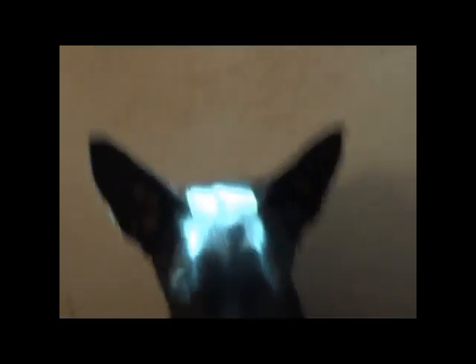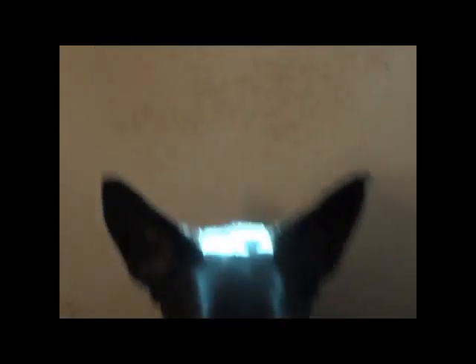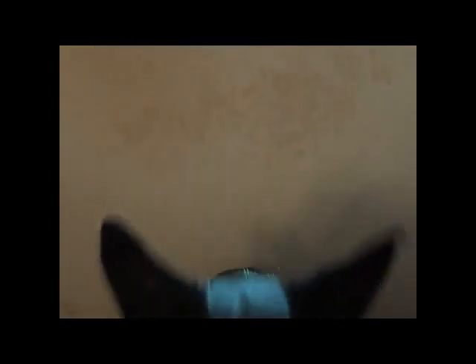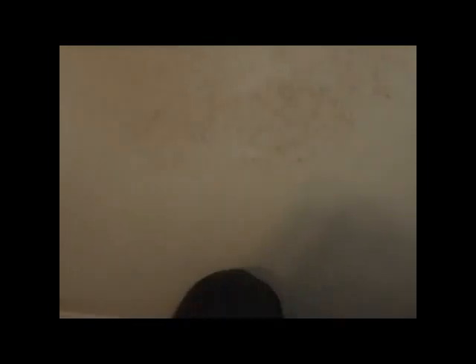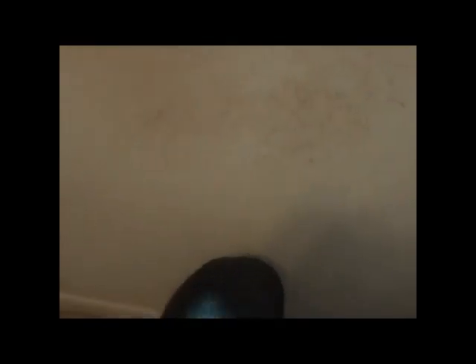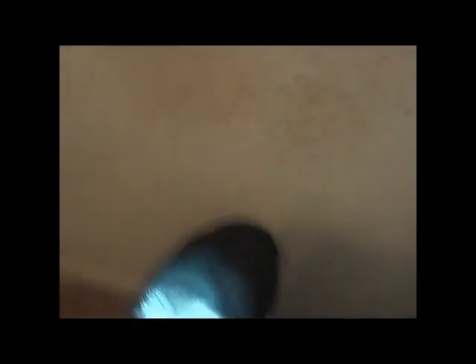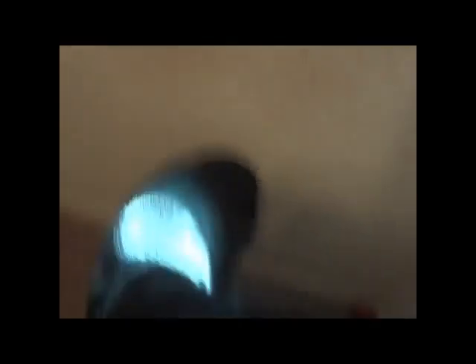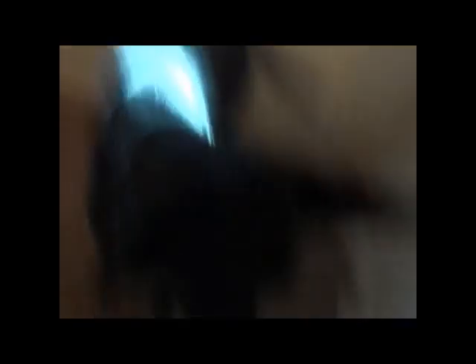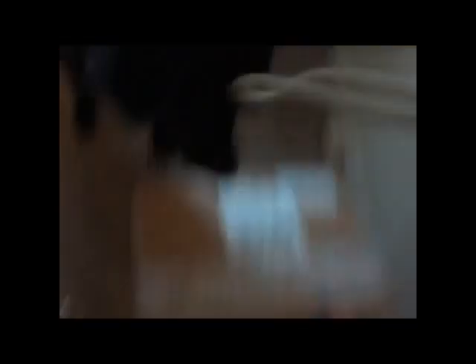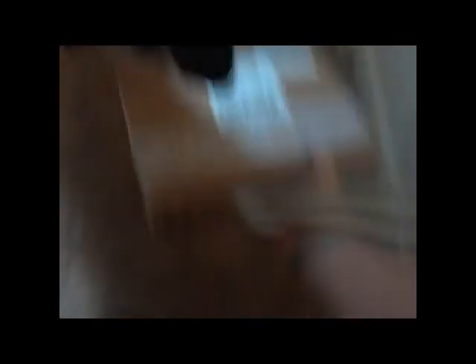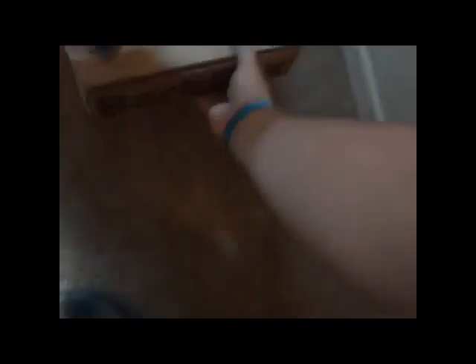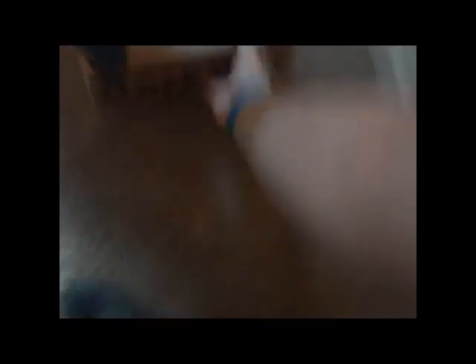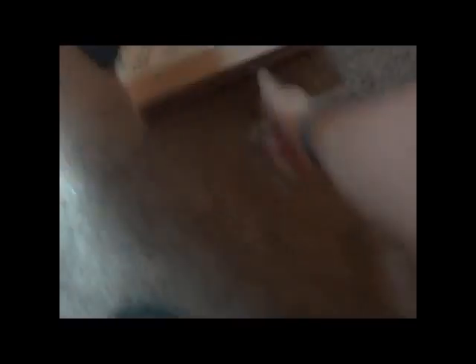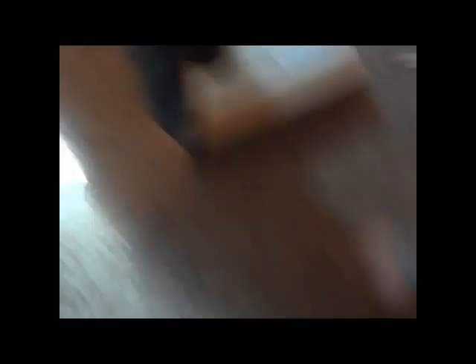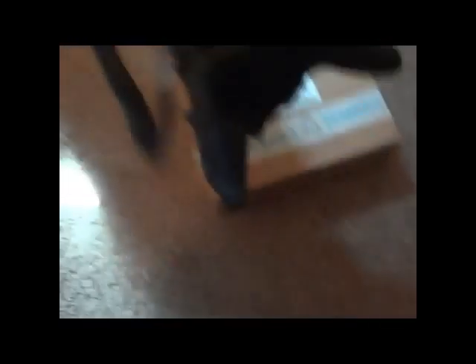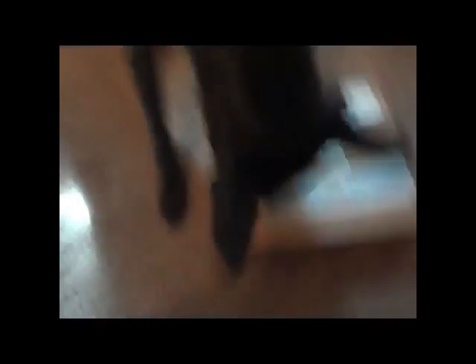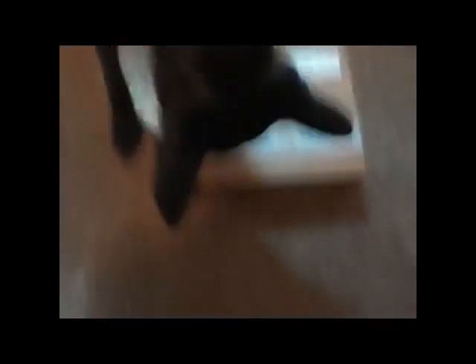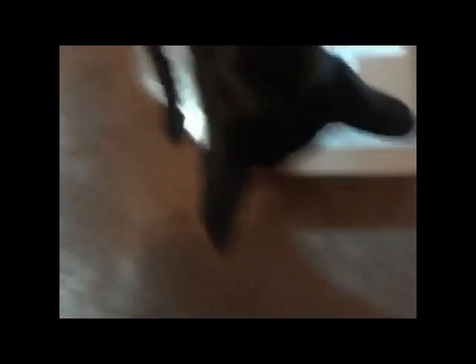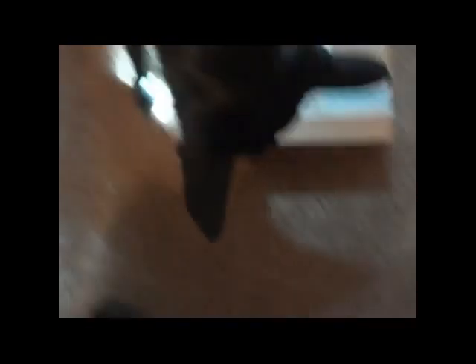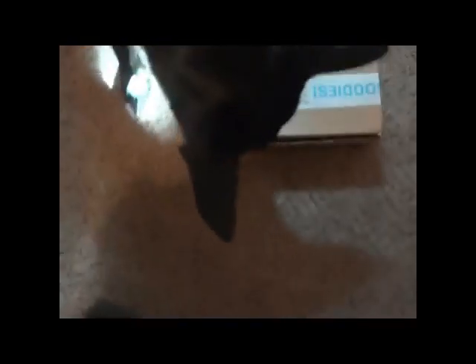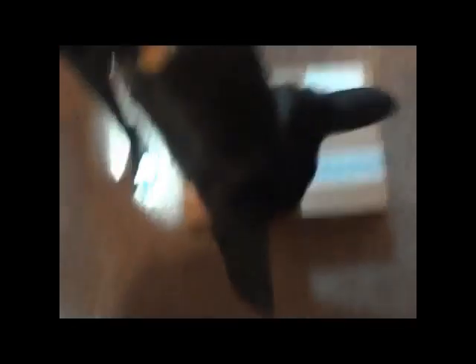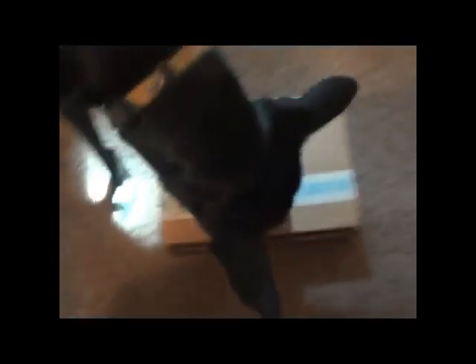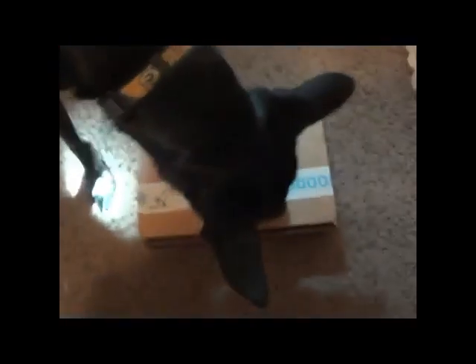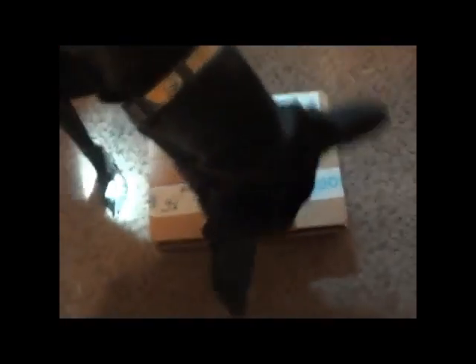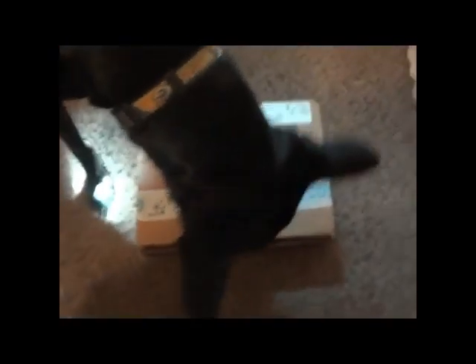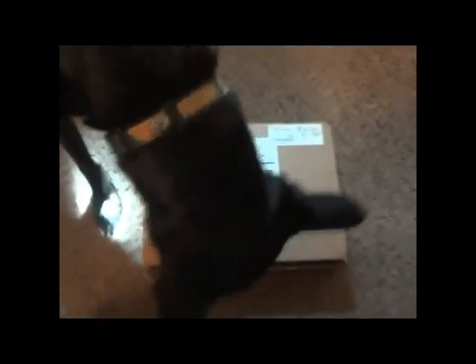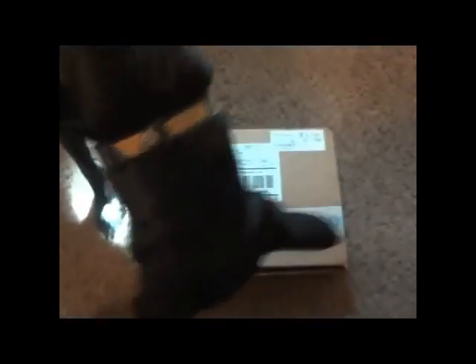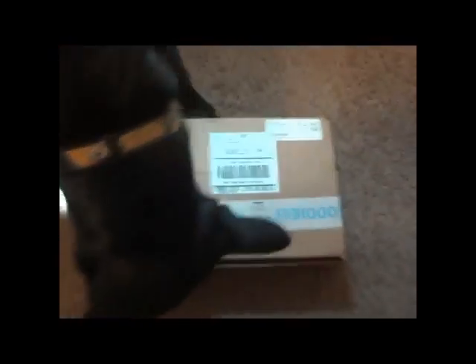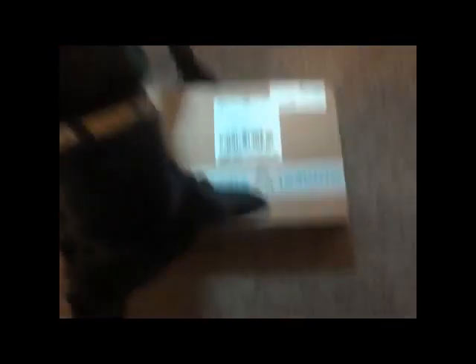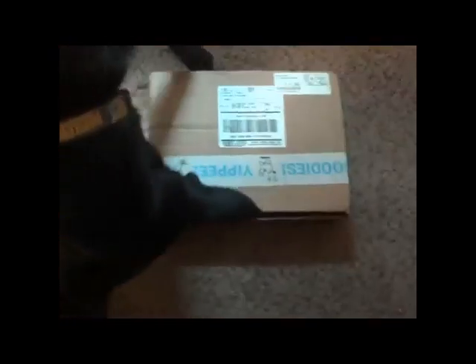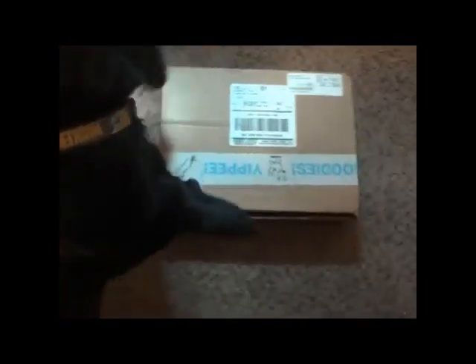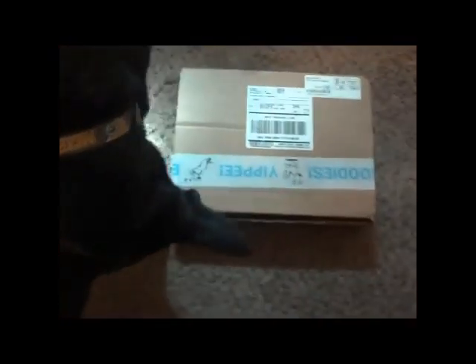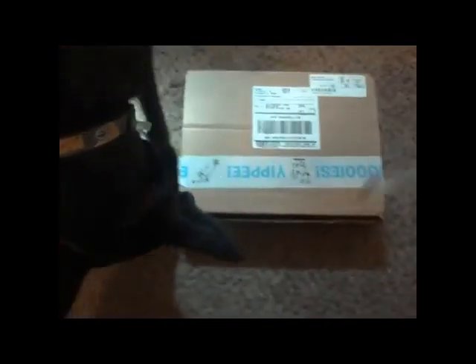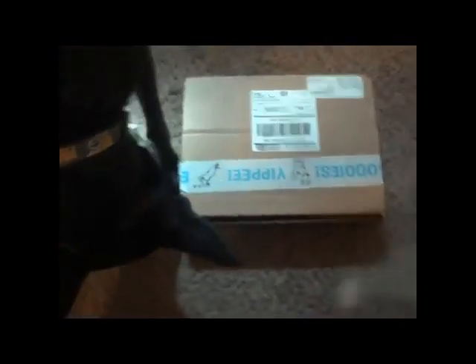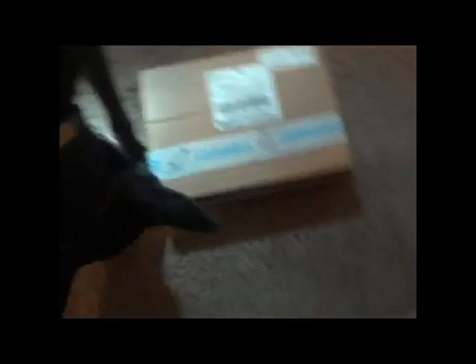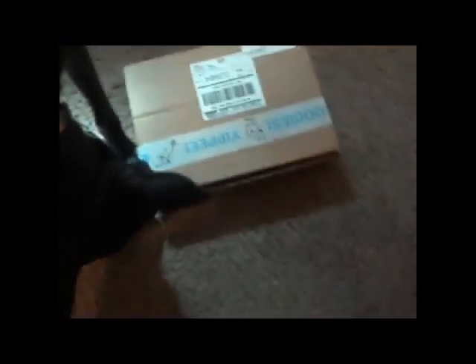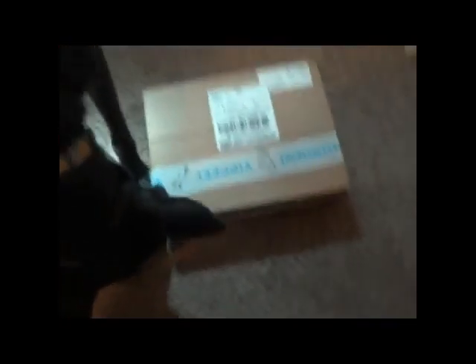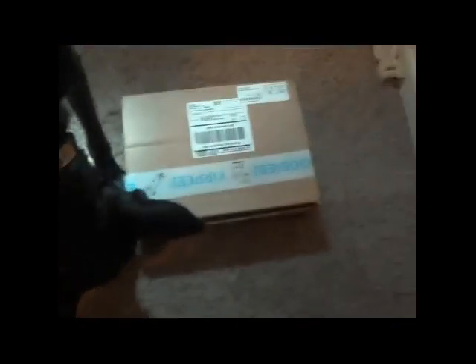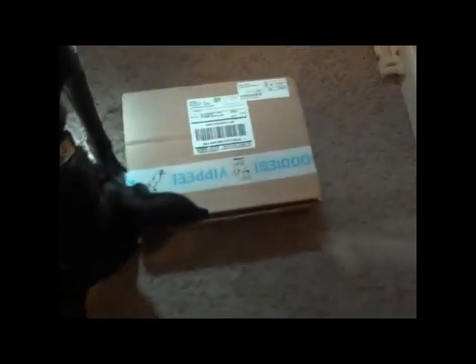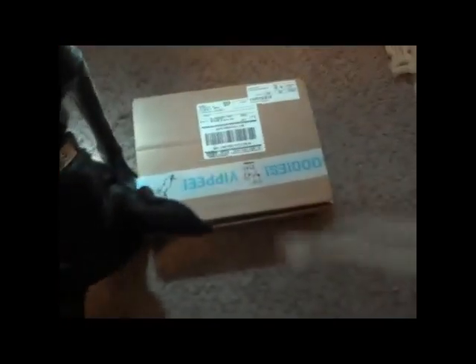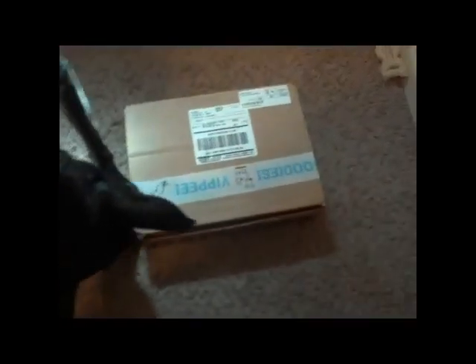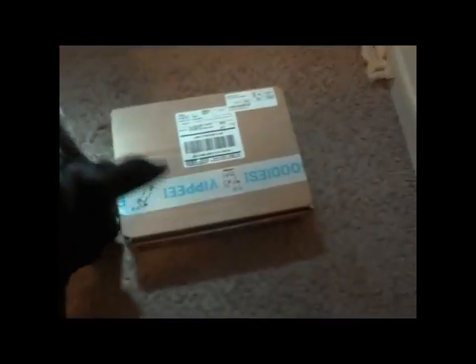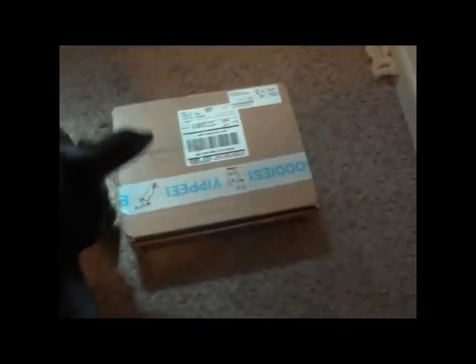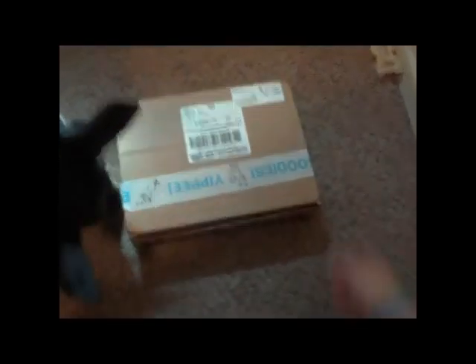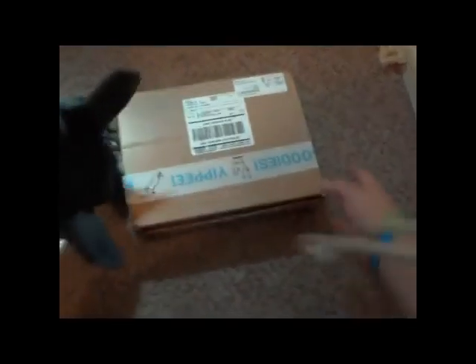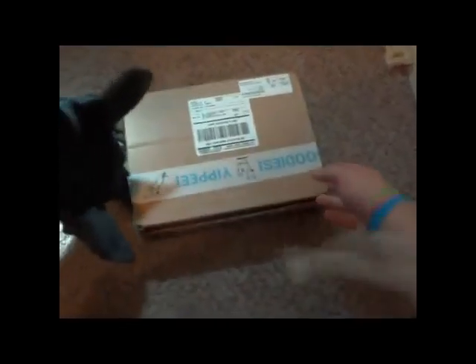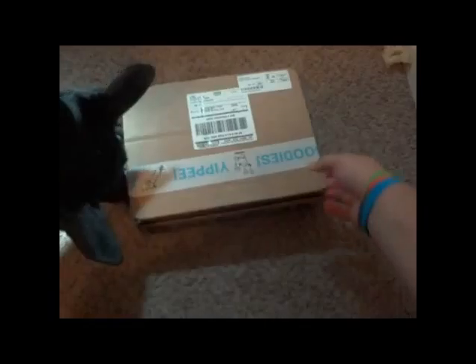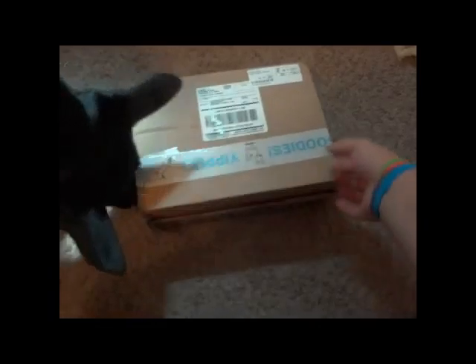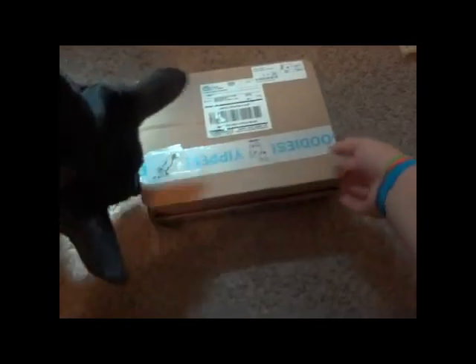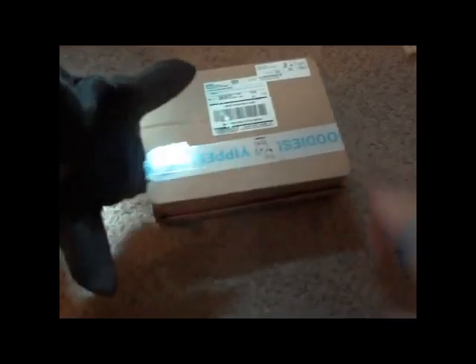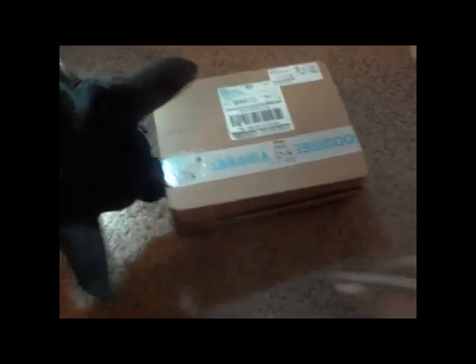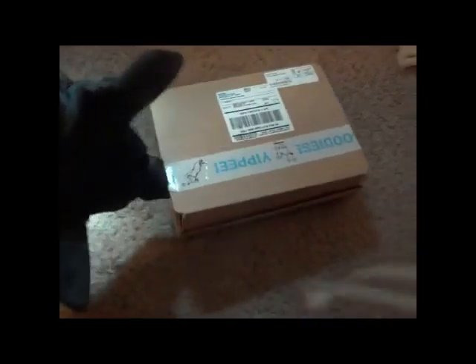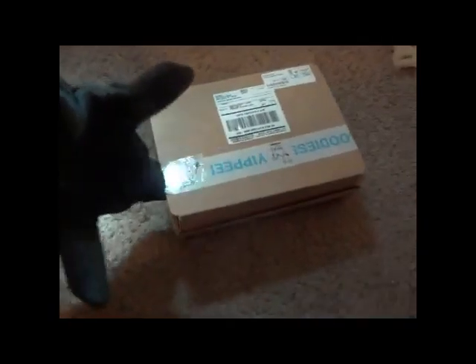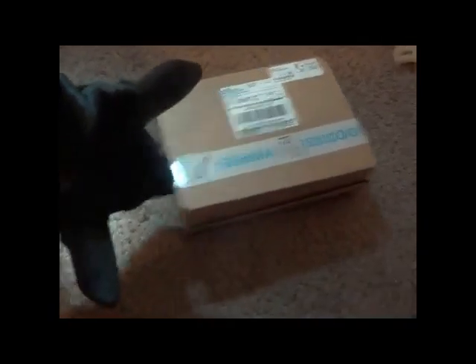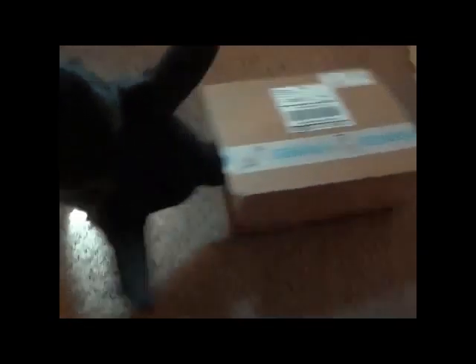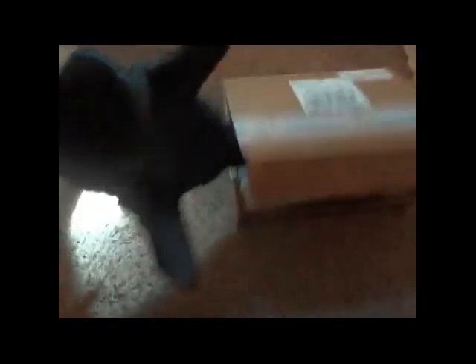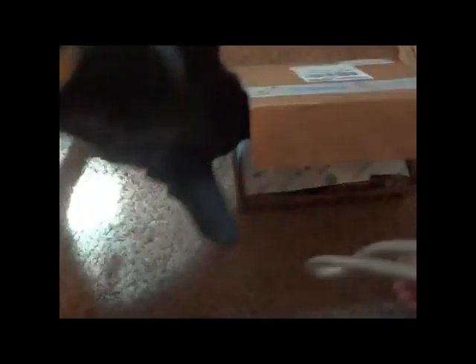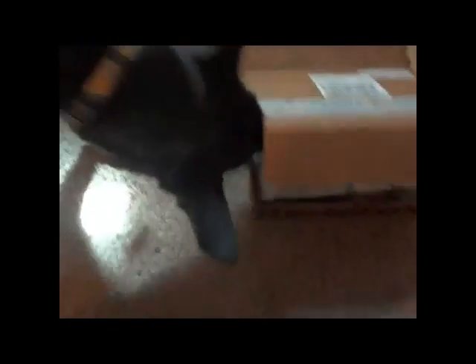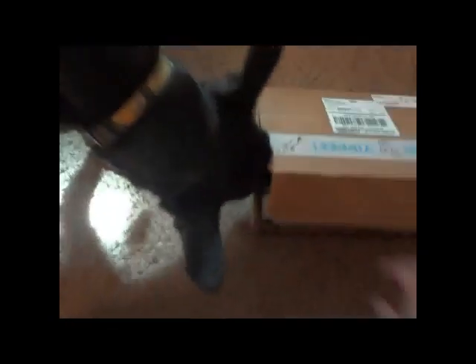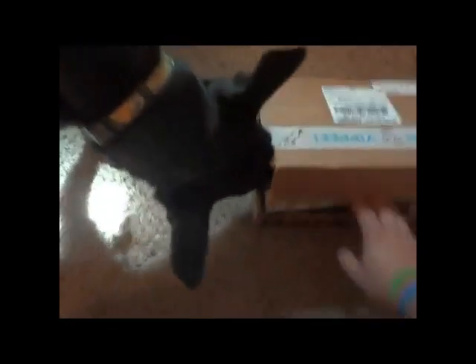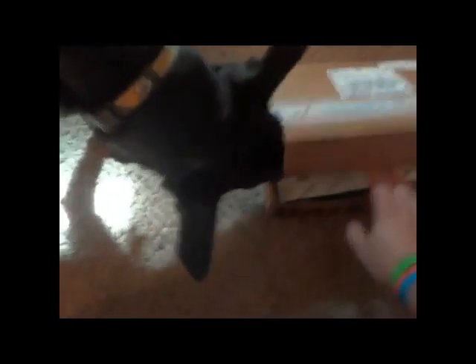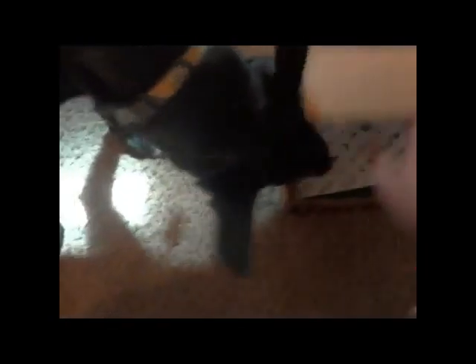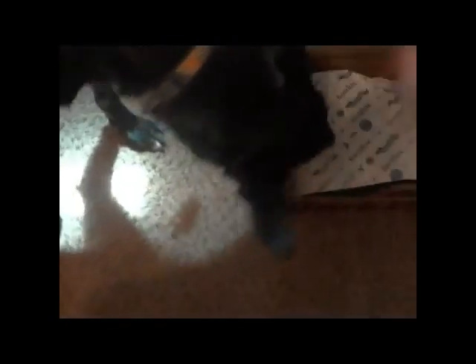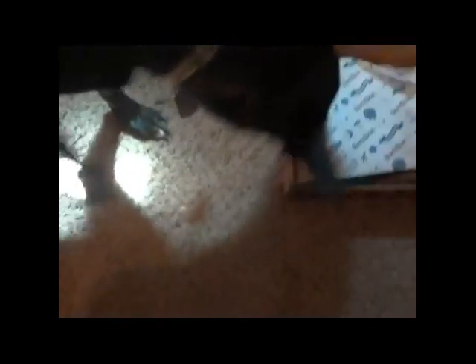So here's the Bark Box. Open it, Leia. Open it. Open it, girl. Come on. Open it. There you go.